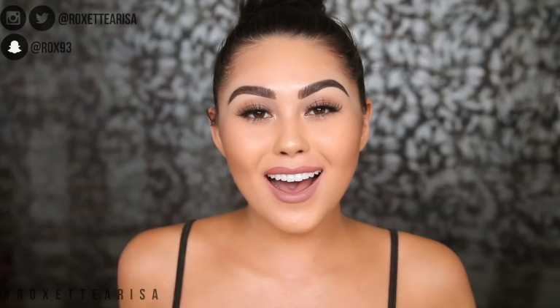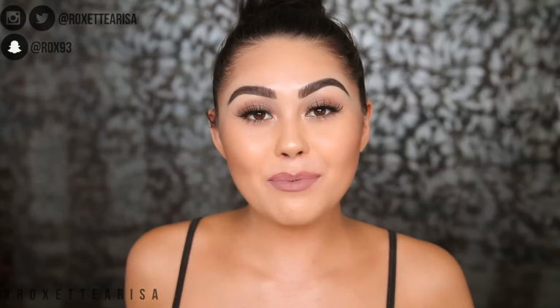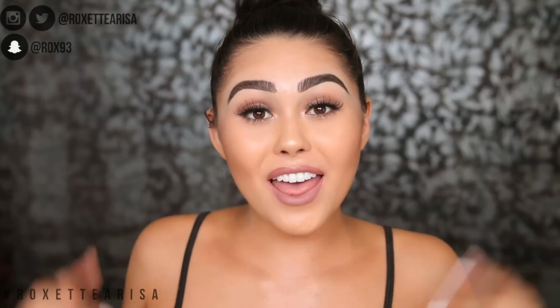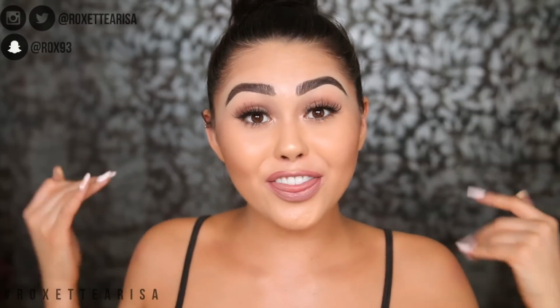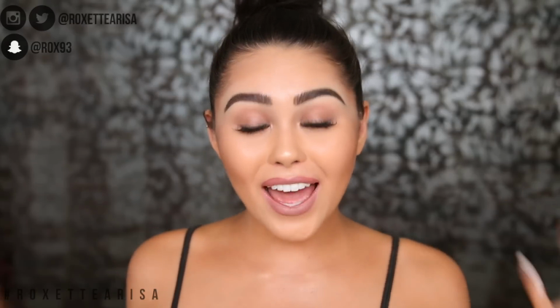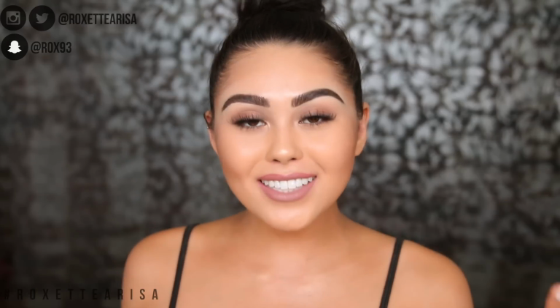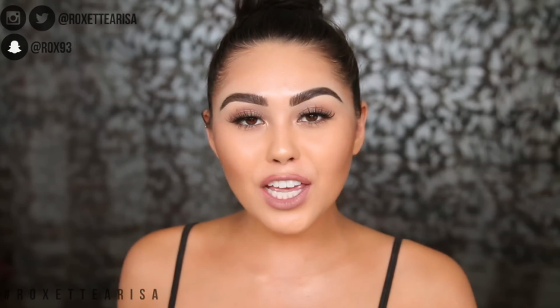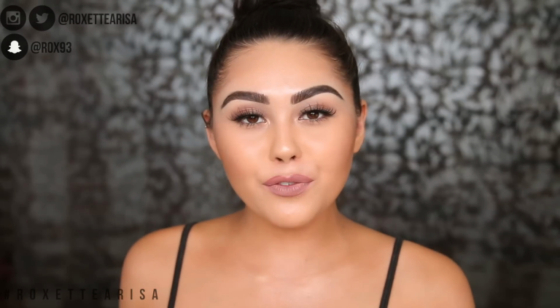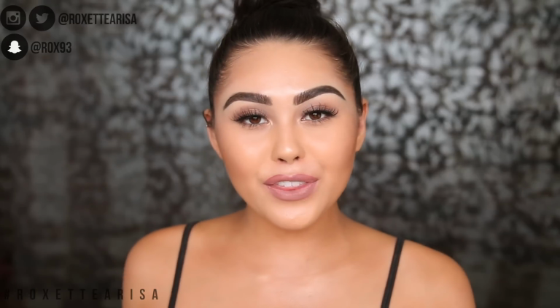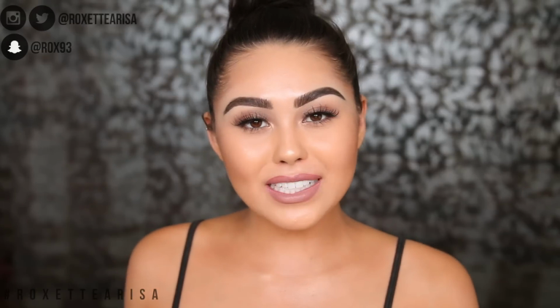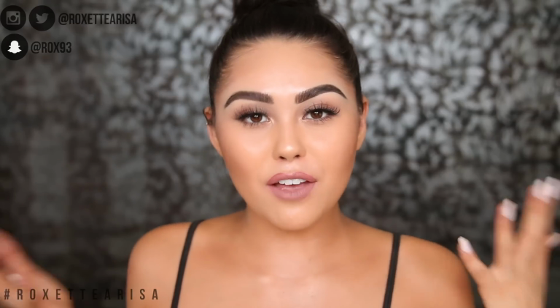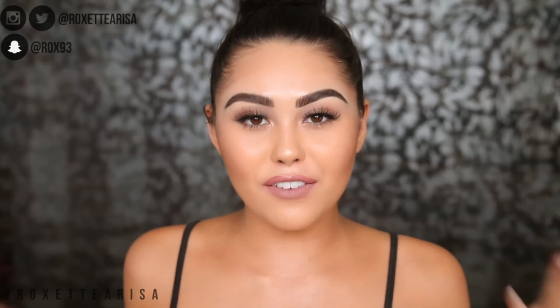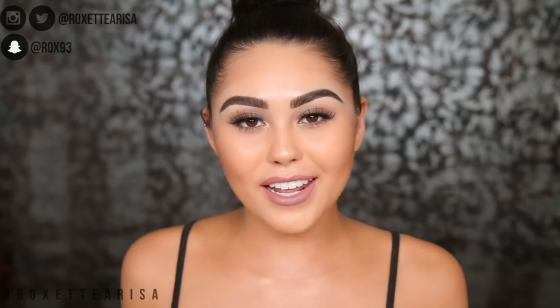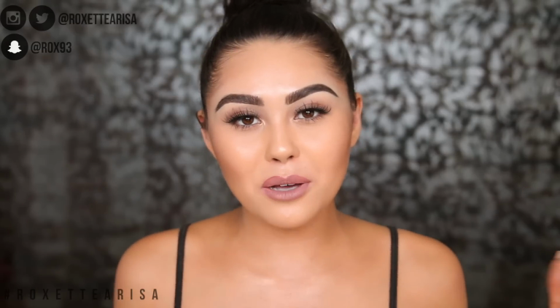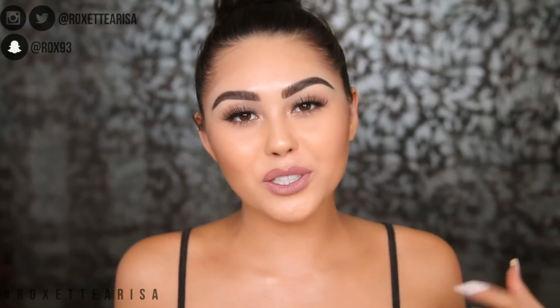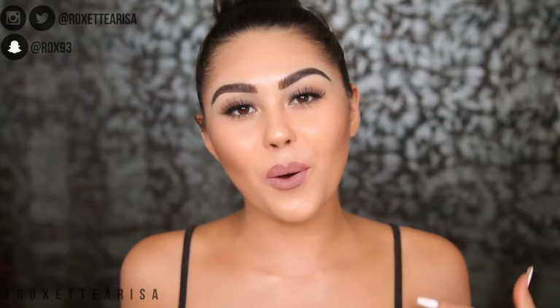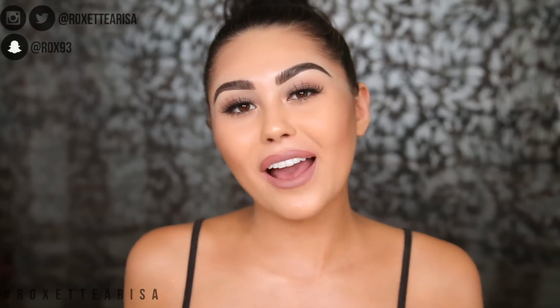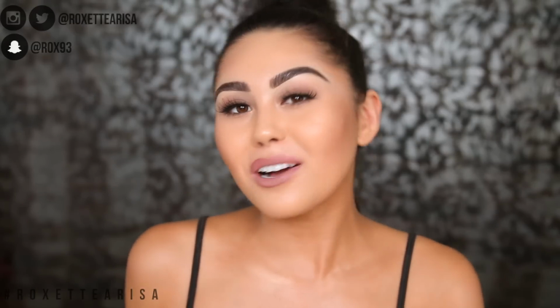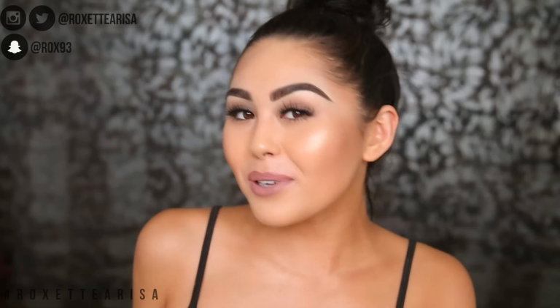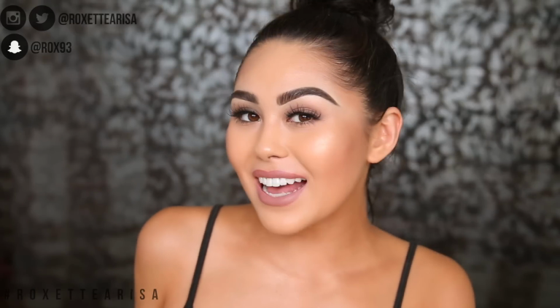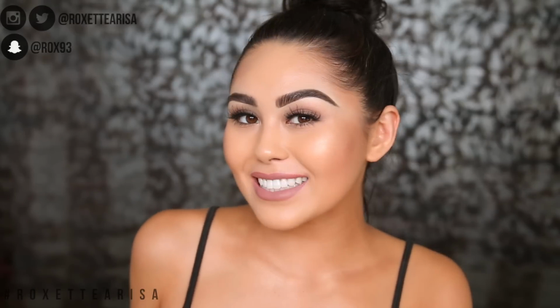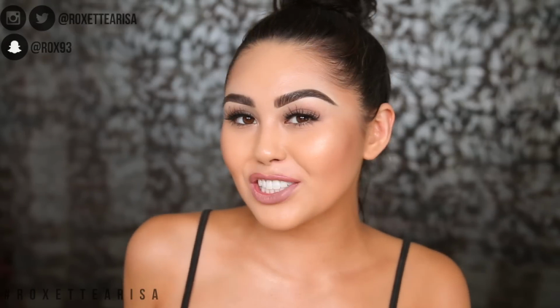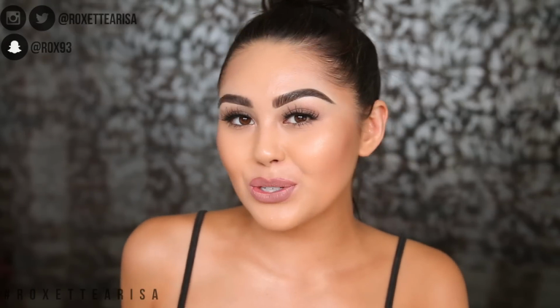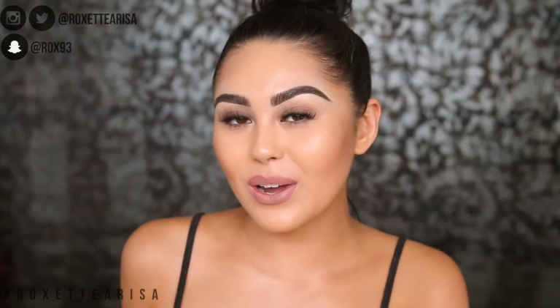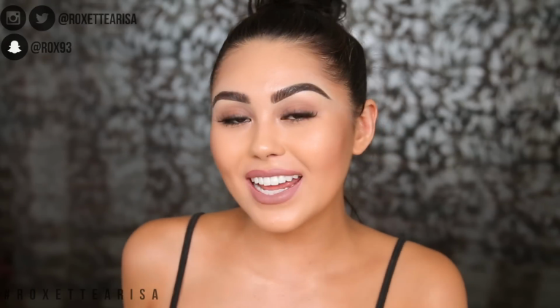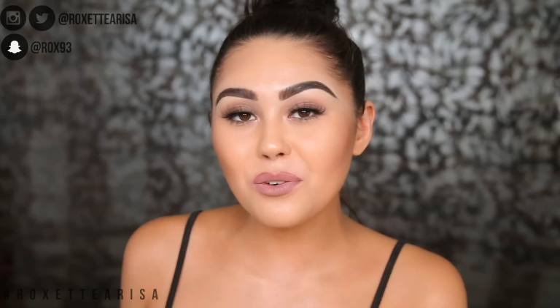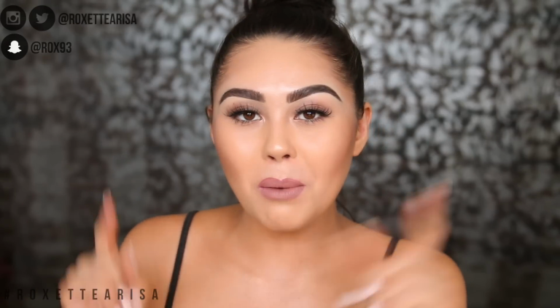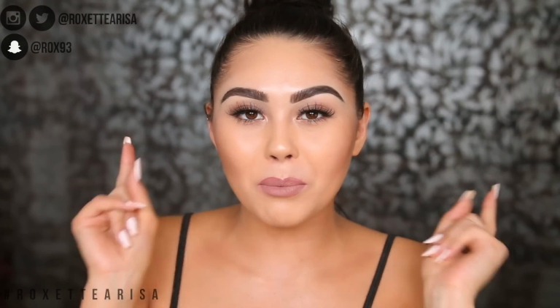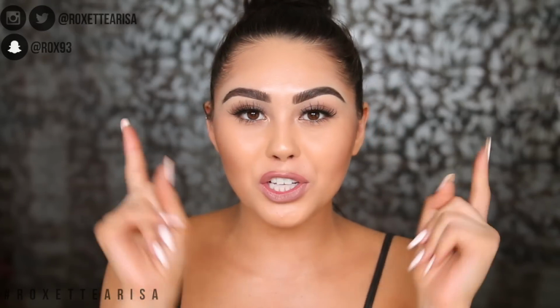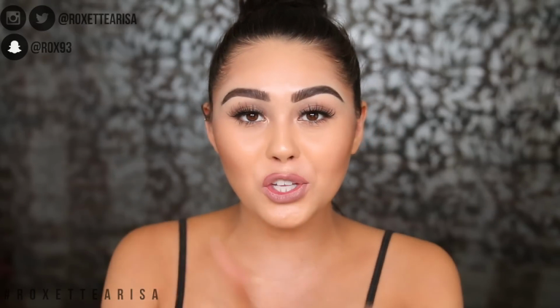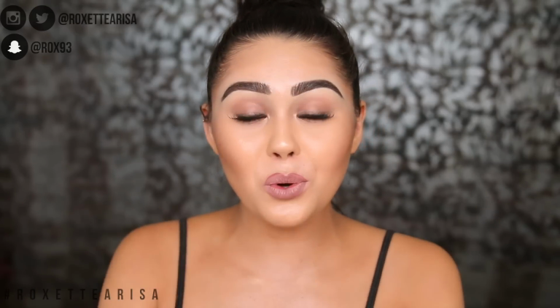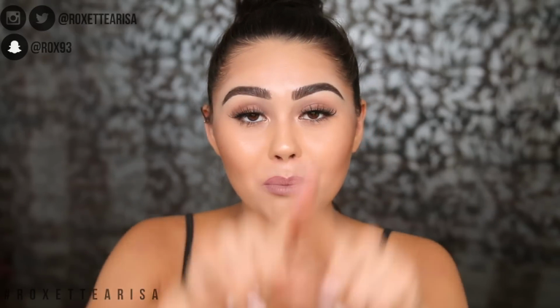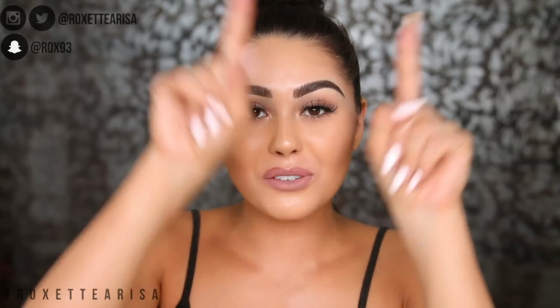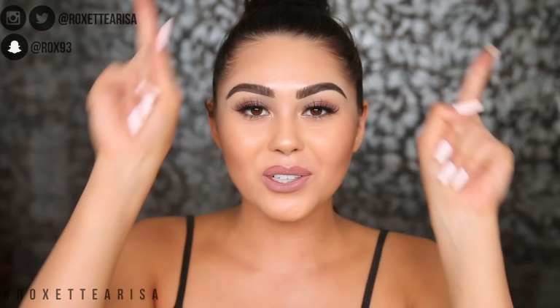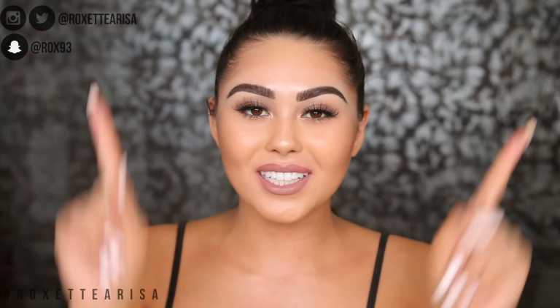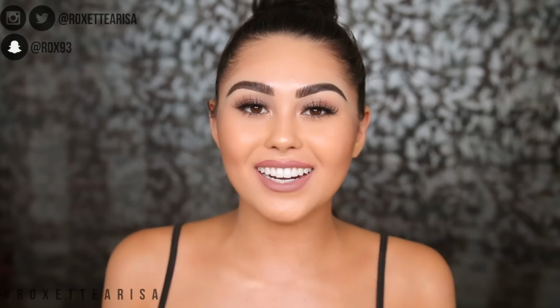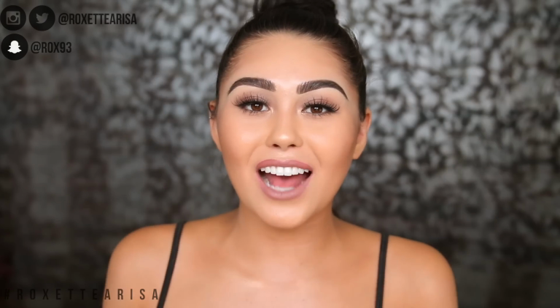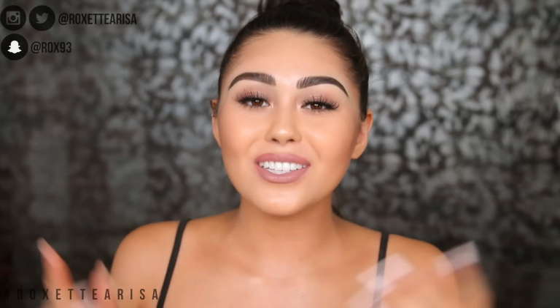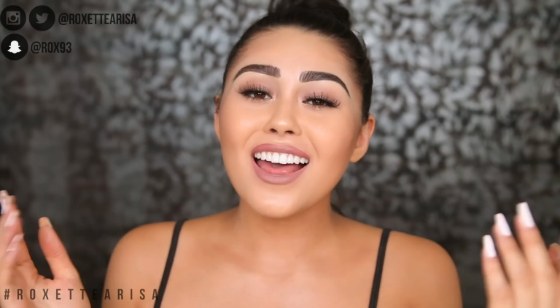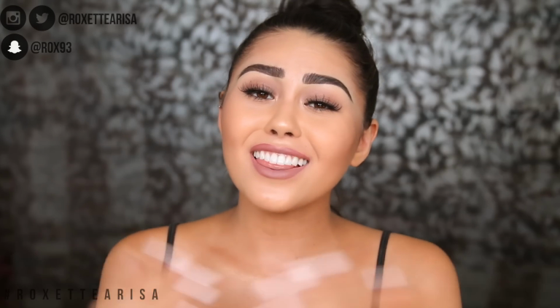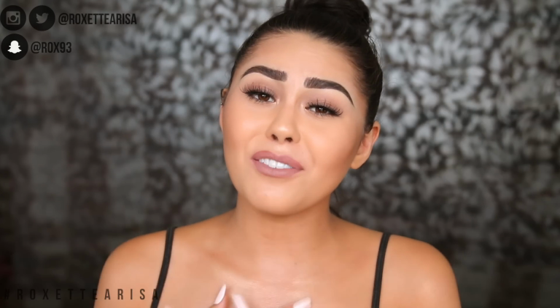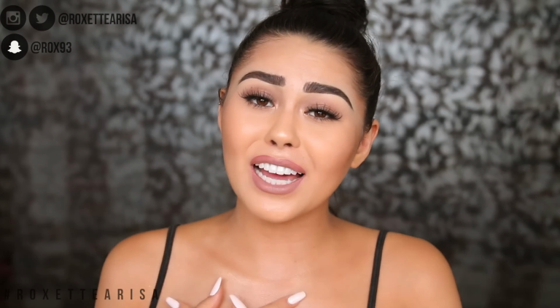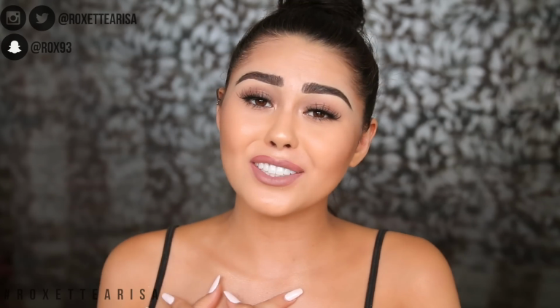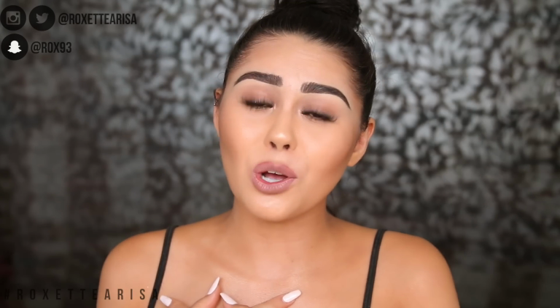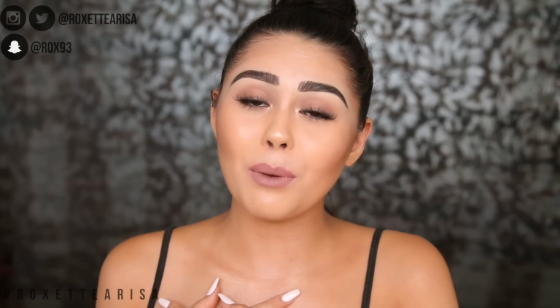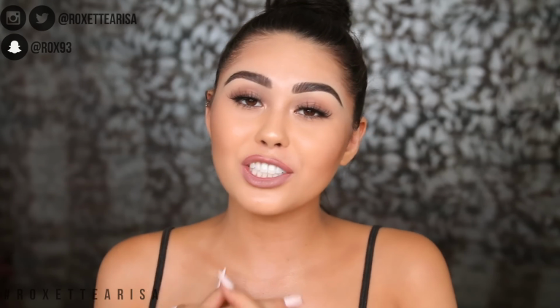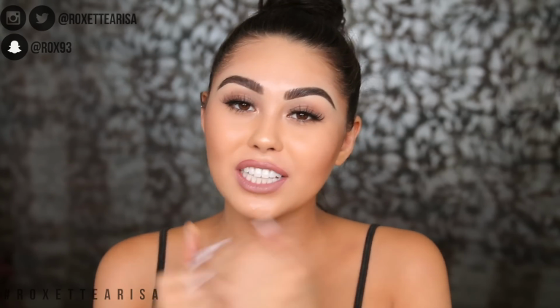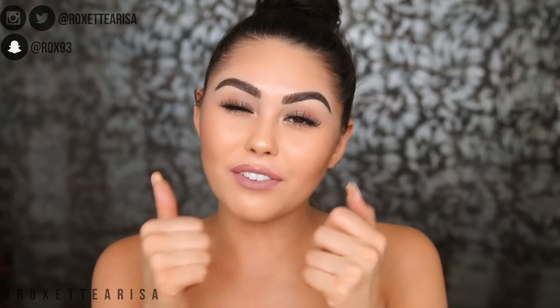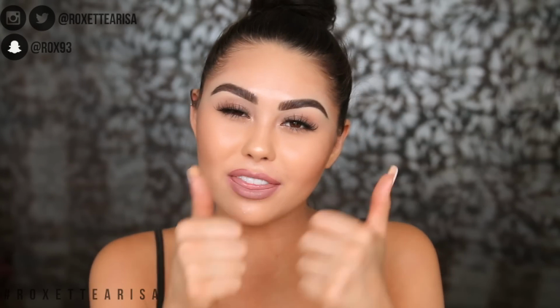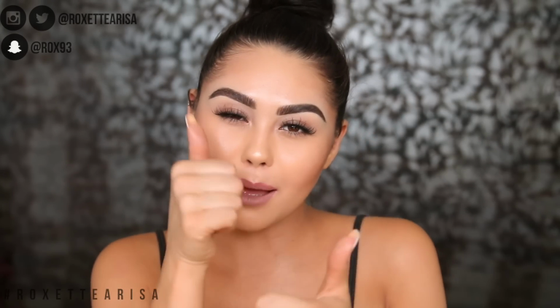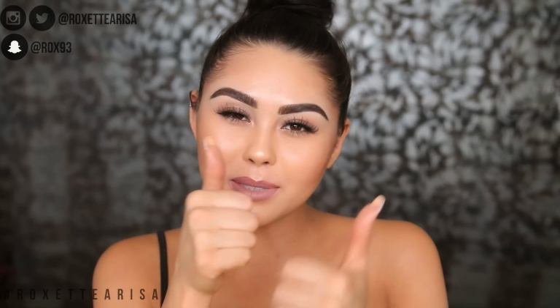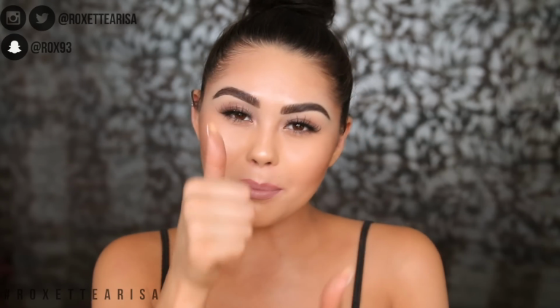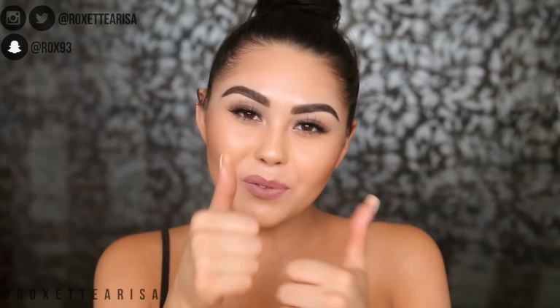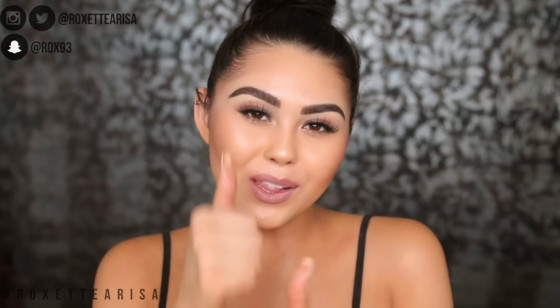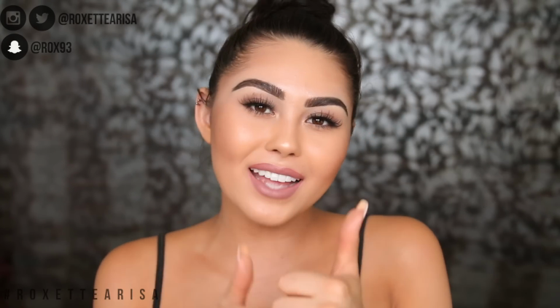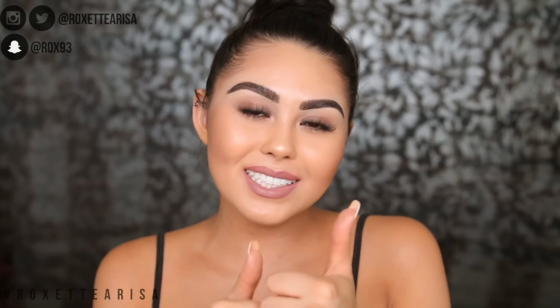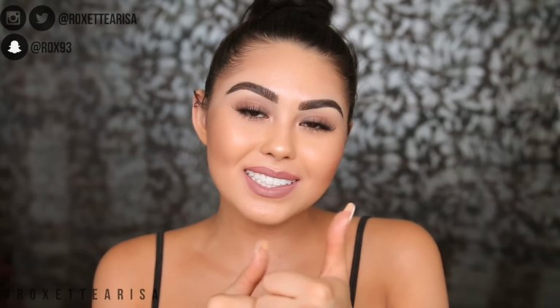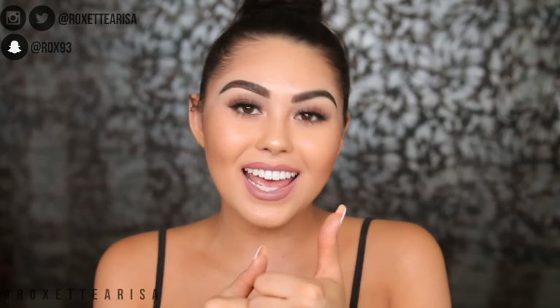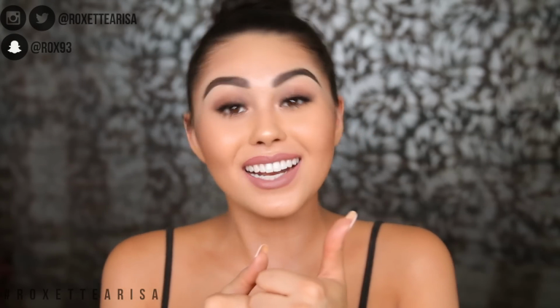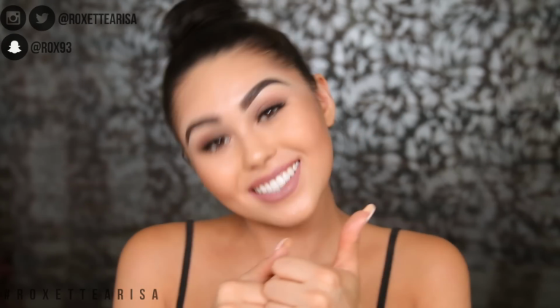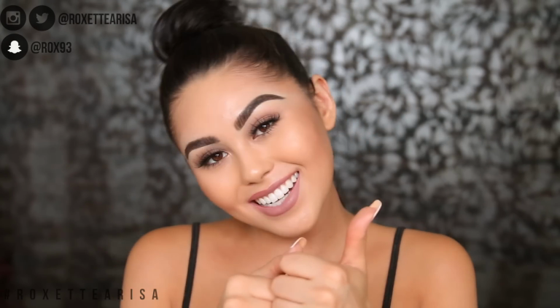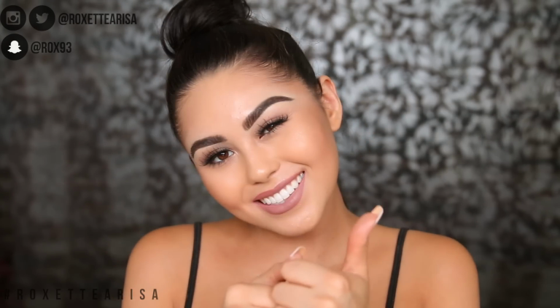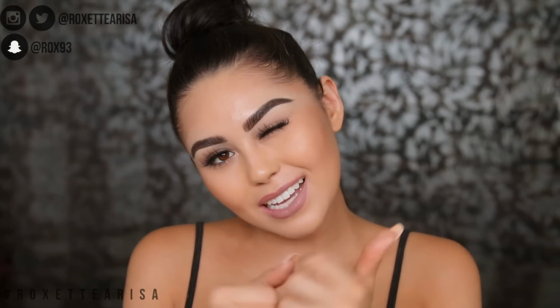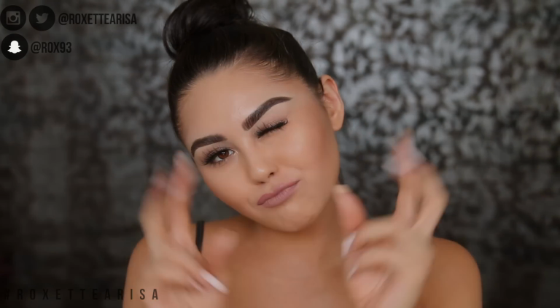And that is it for this video! I hope you guys enjoyed it. Remember you are beautiful inside and out. Love you guys so much - give it a thumbs up if you liked it, and I'll see you next time.